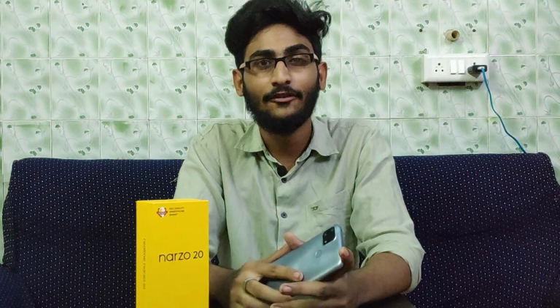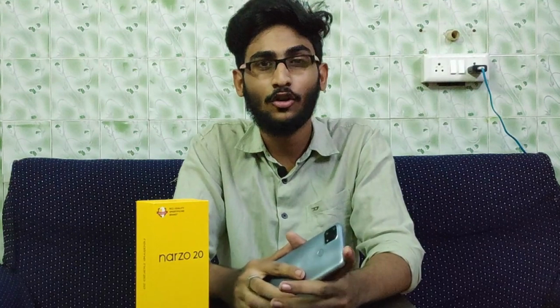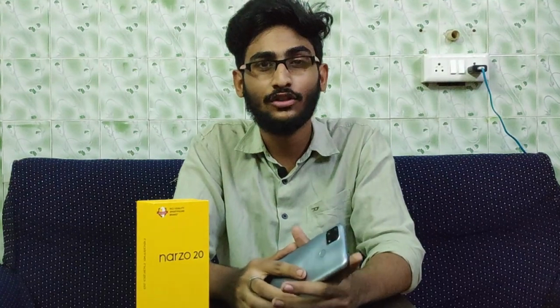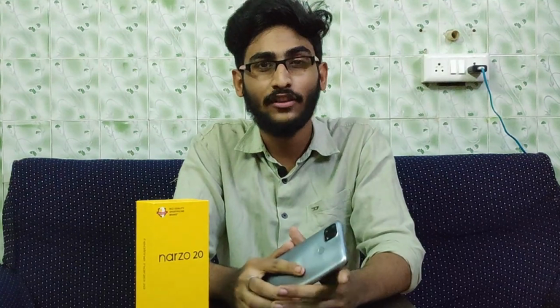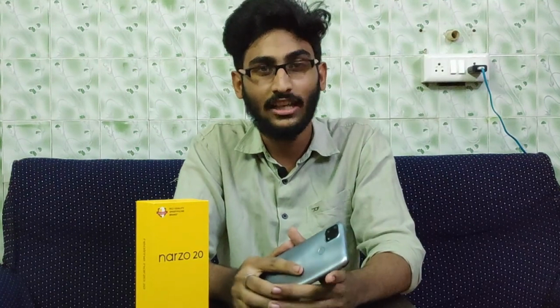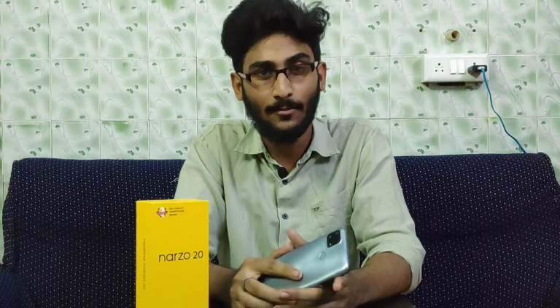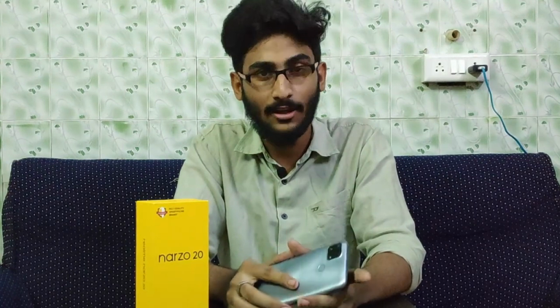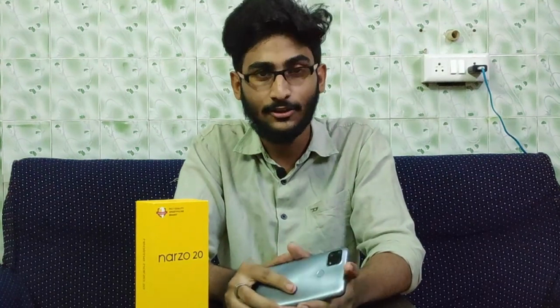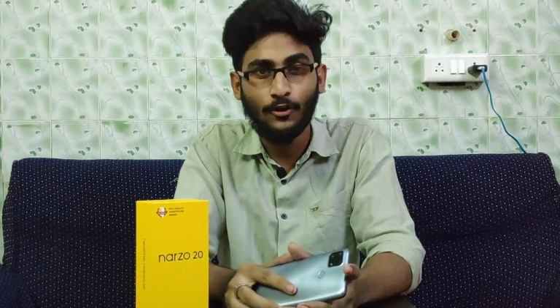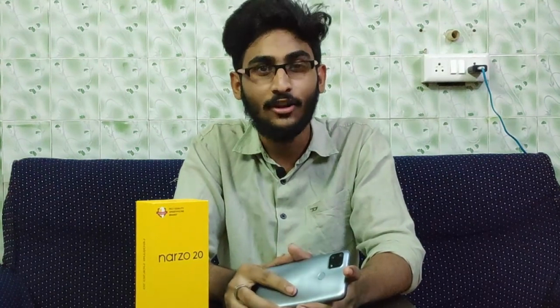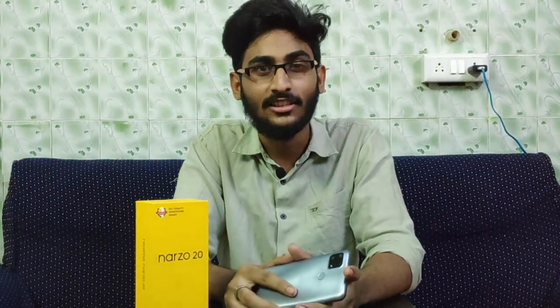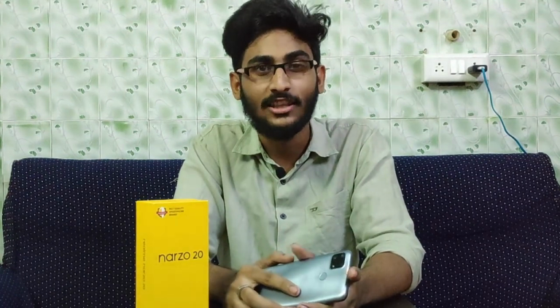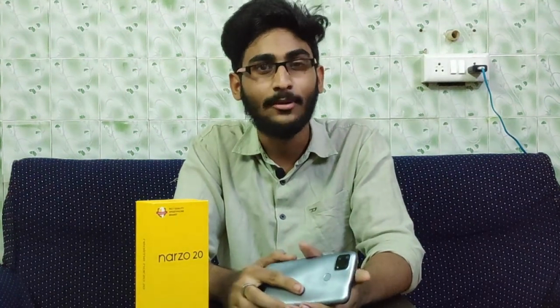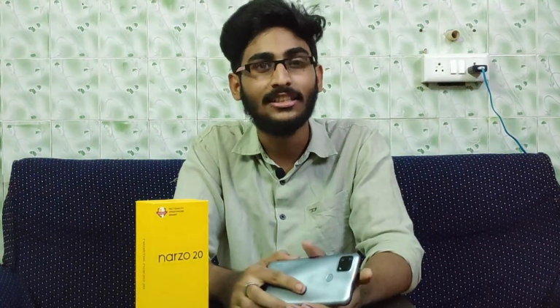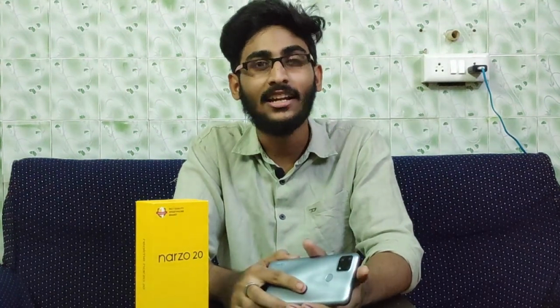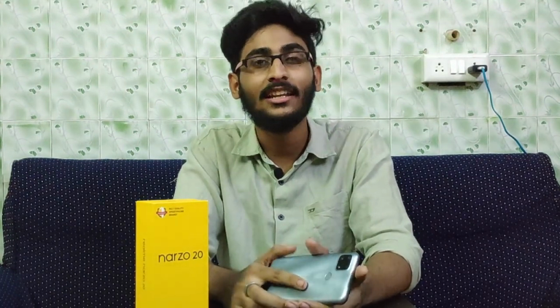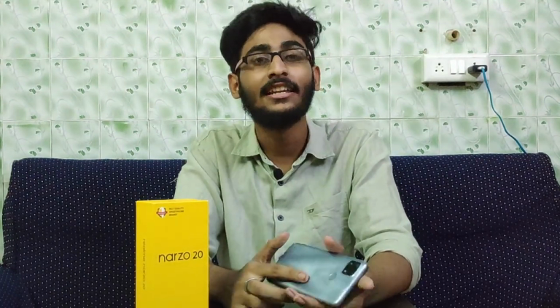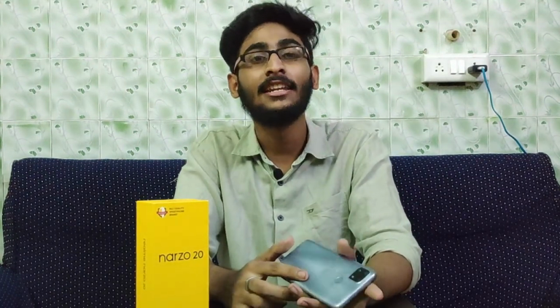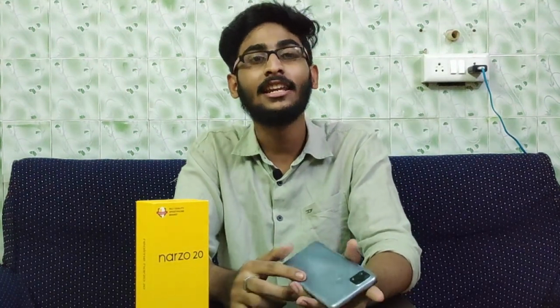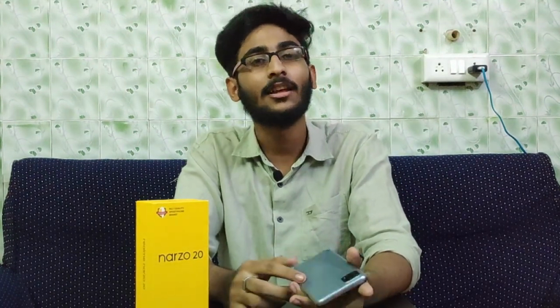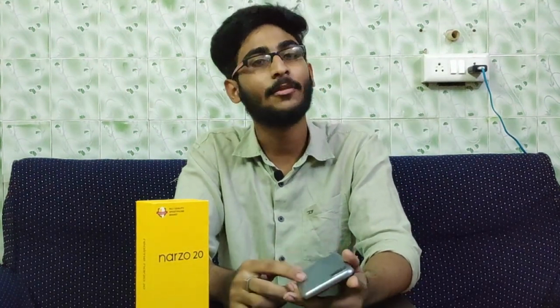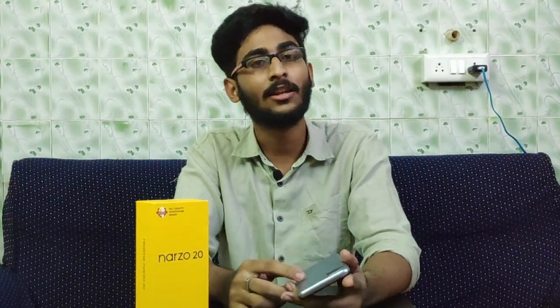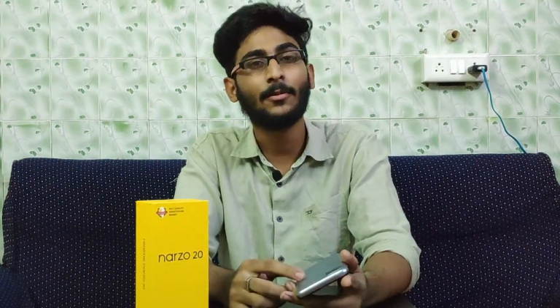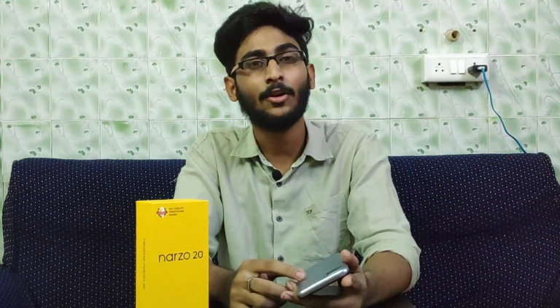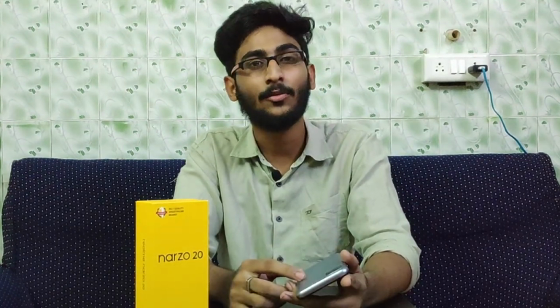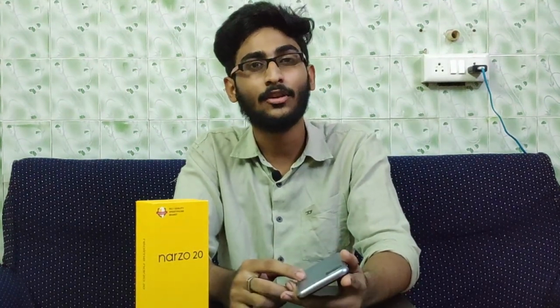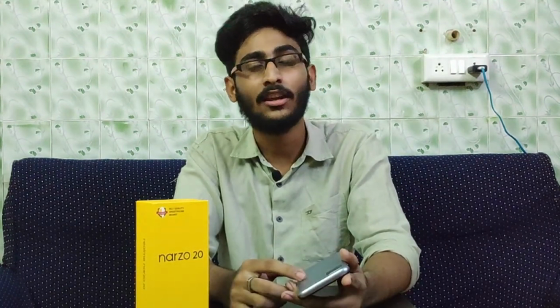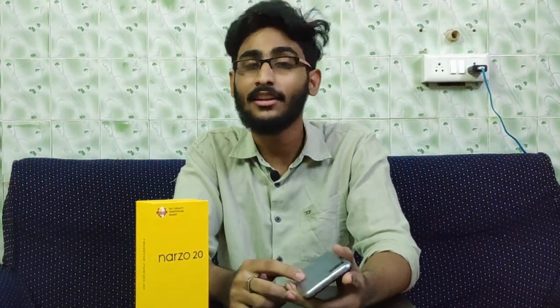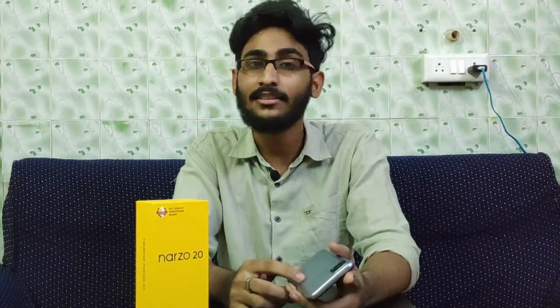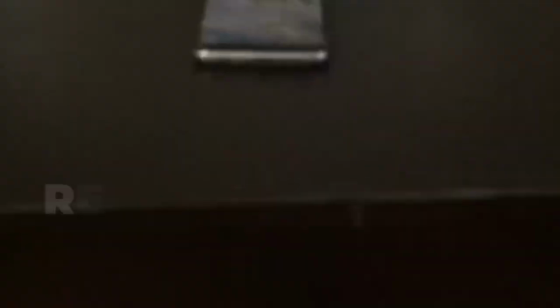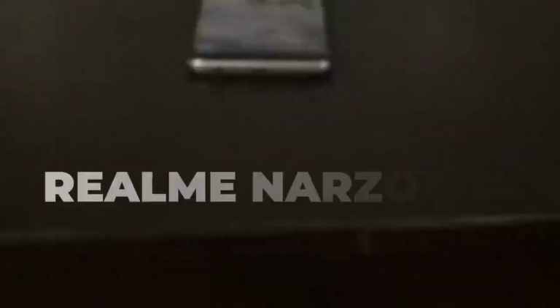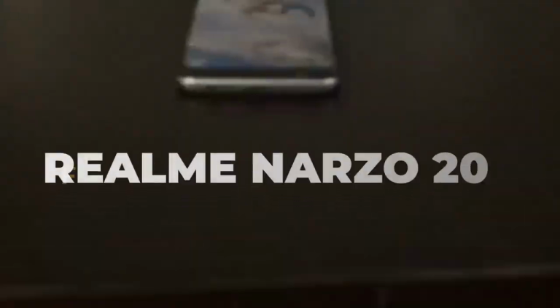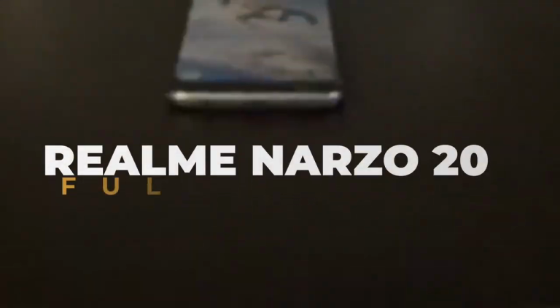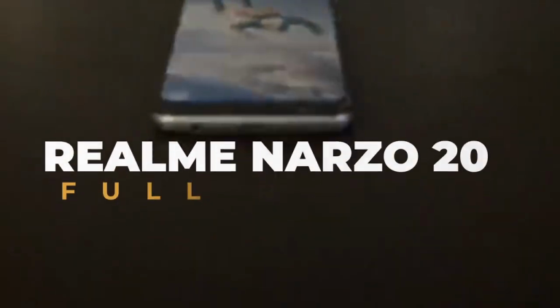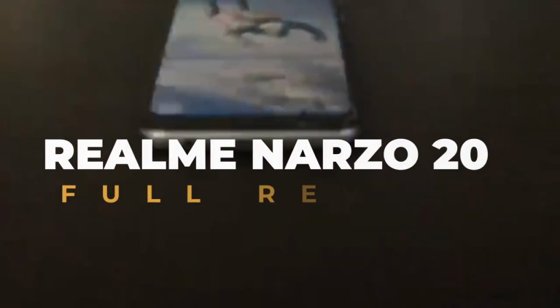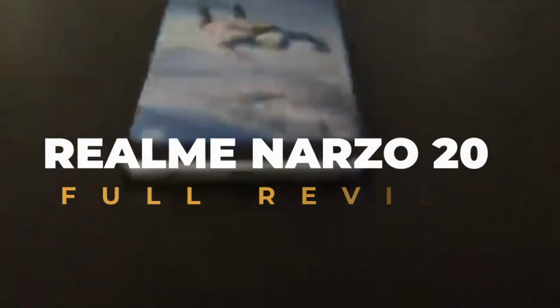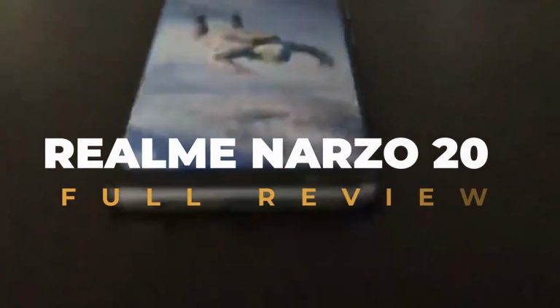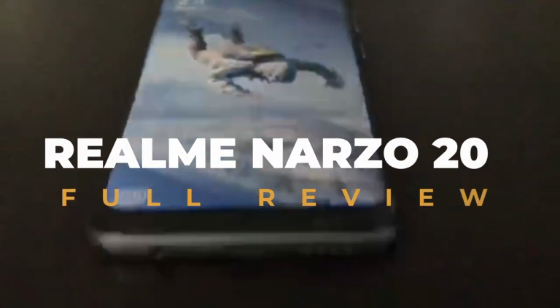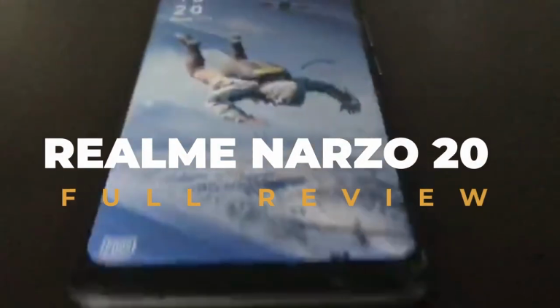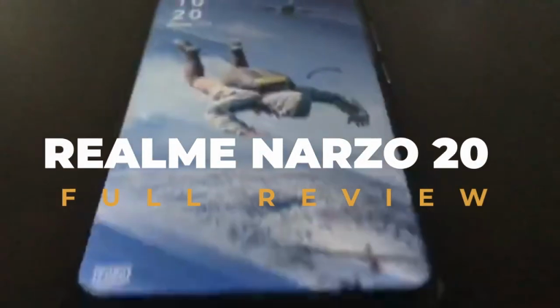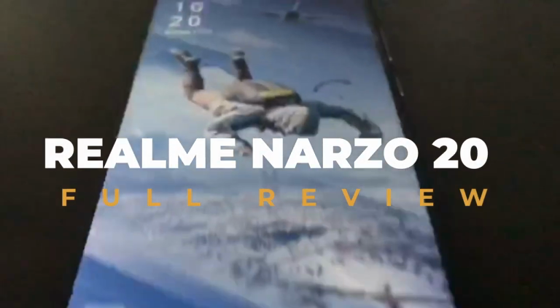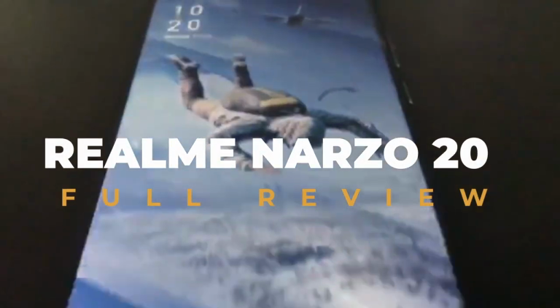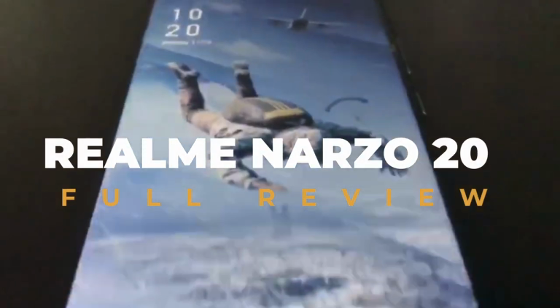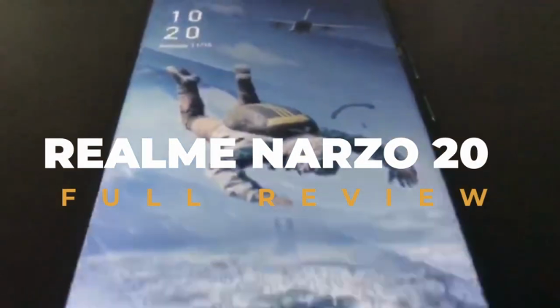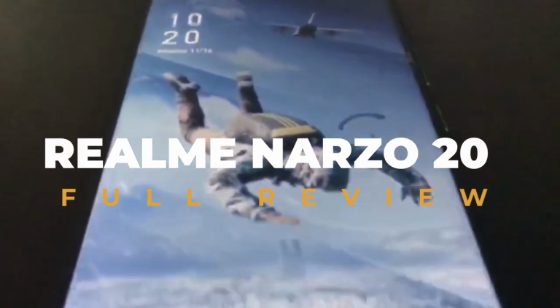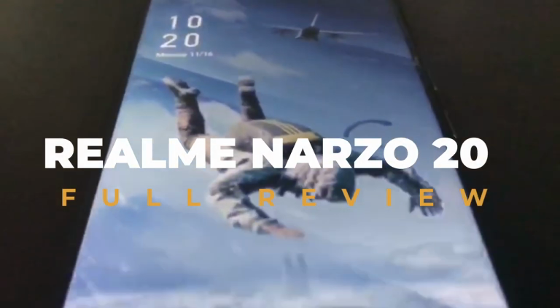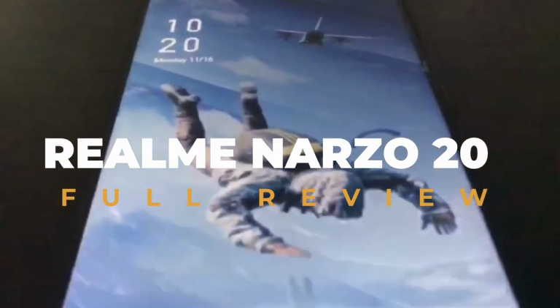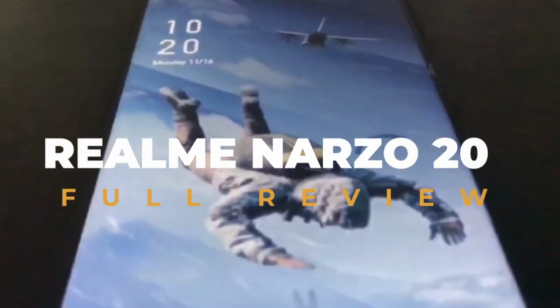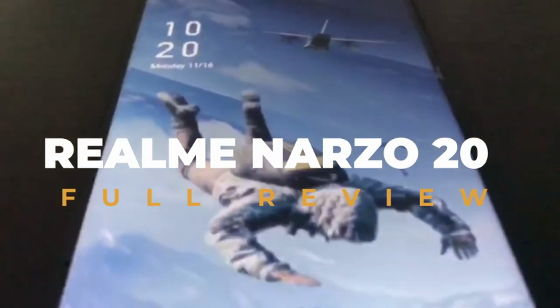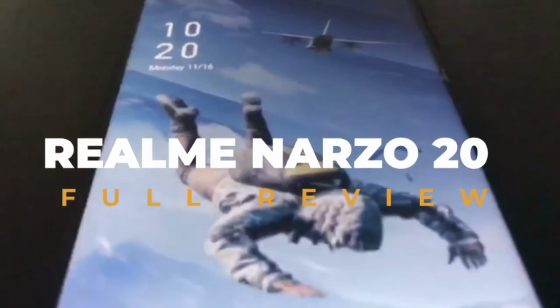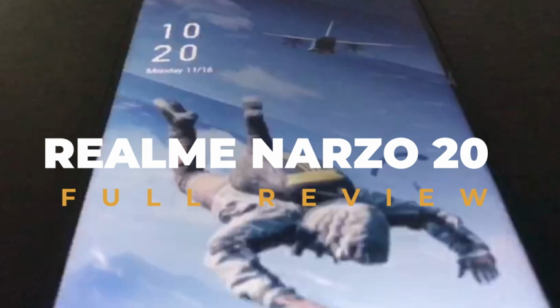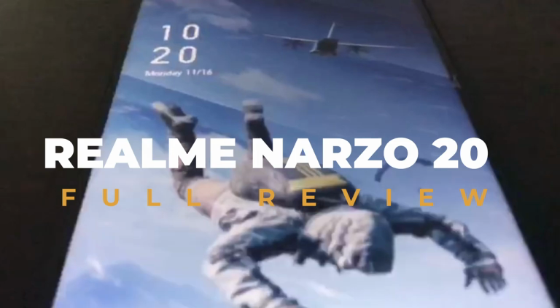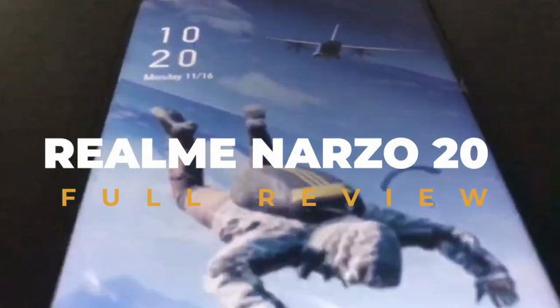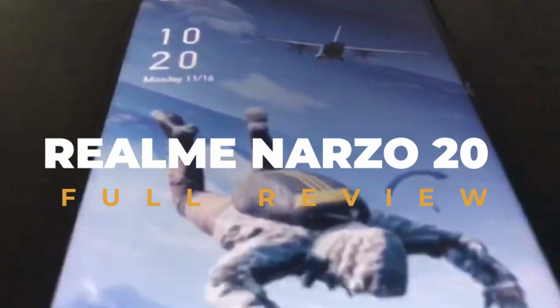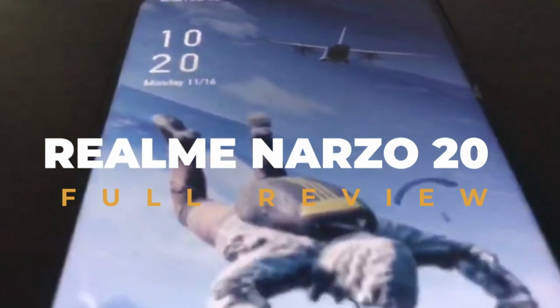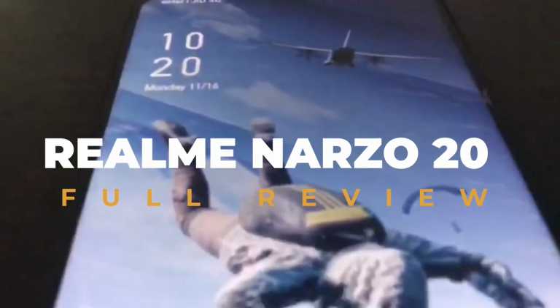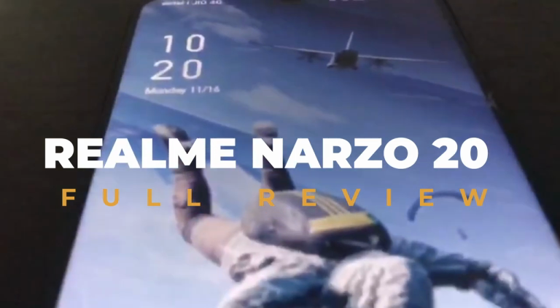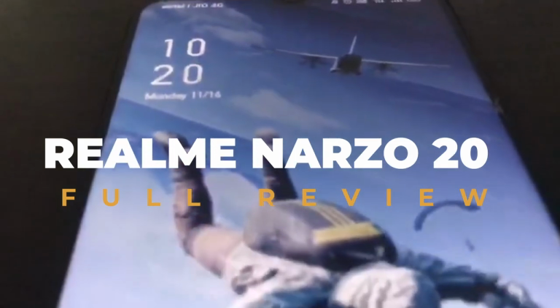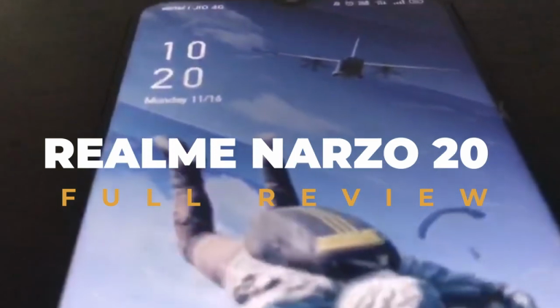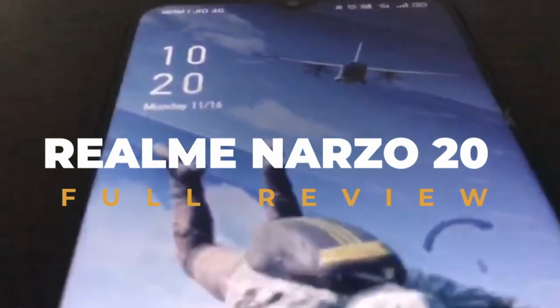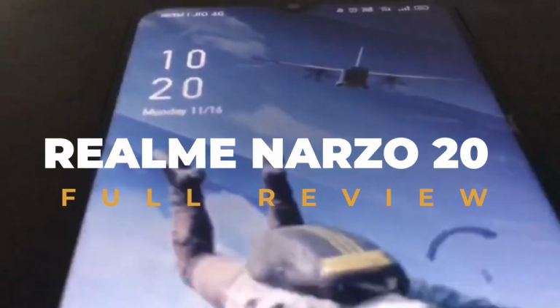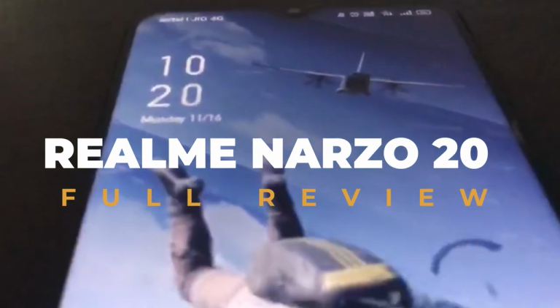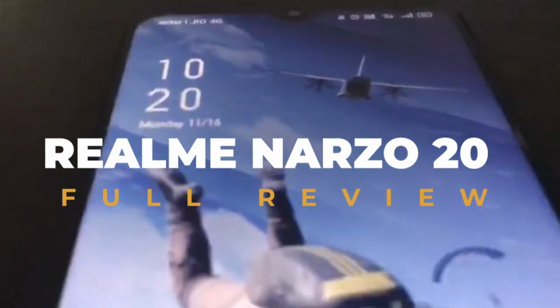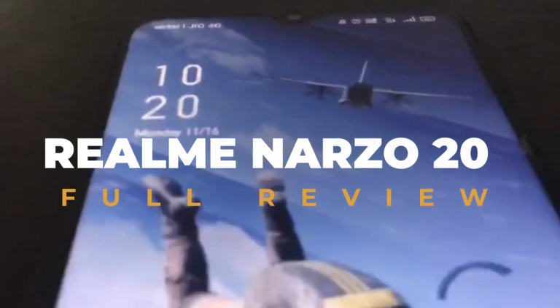Hey folks, welcome back to Konrad Sittam channel. Today we are going to talk about the recent Realme launch — the Realme Nazaro 20 in-depth review.